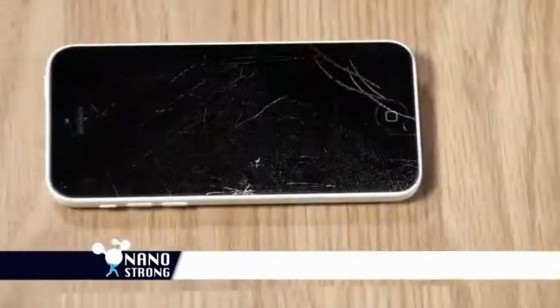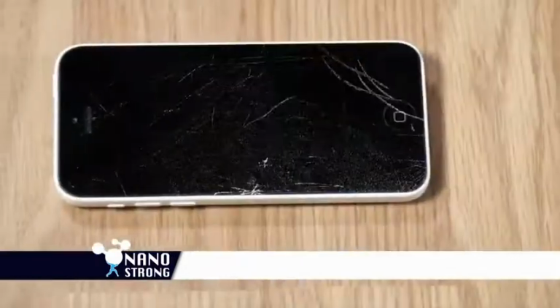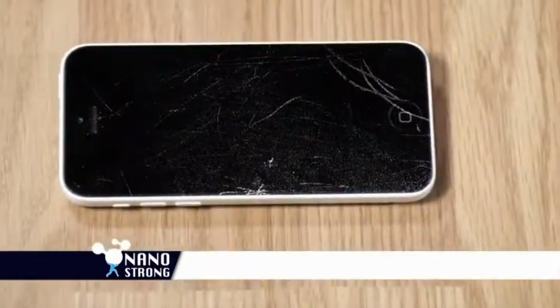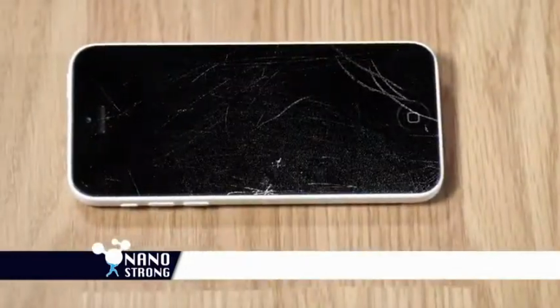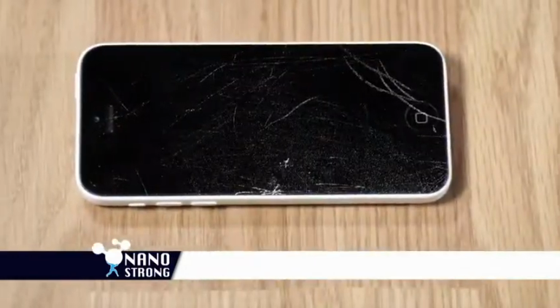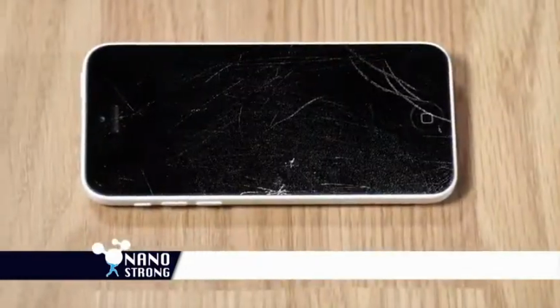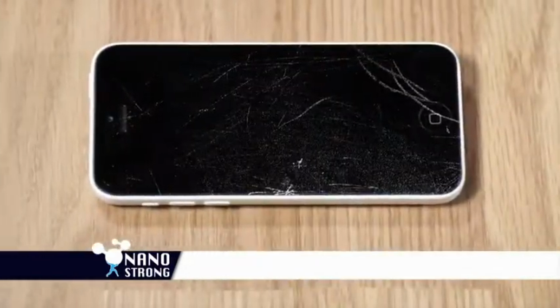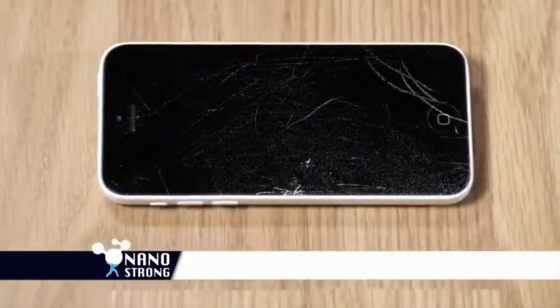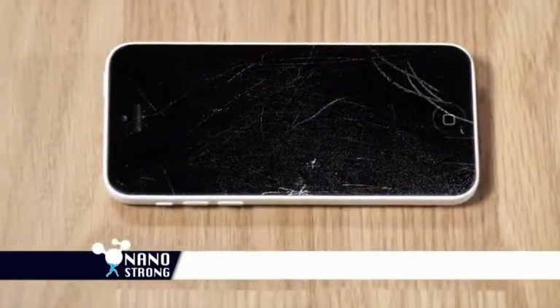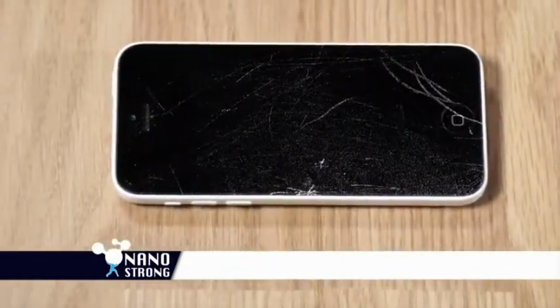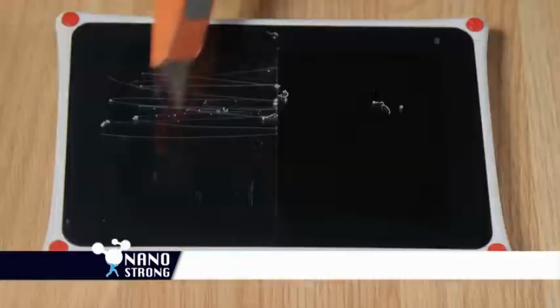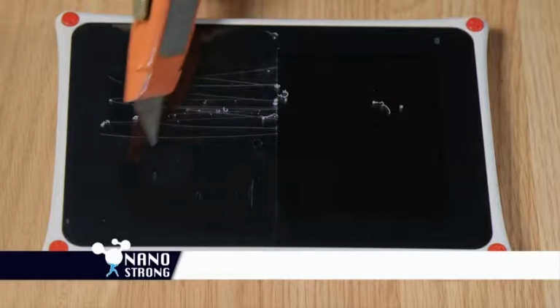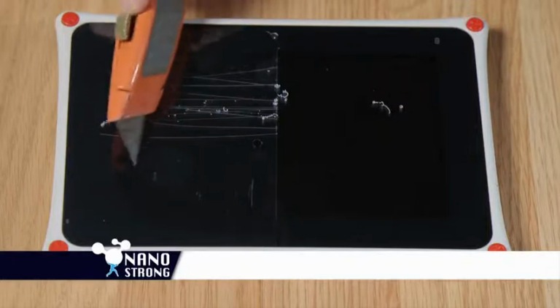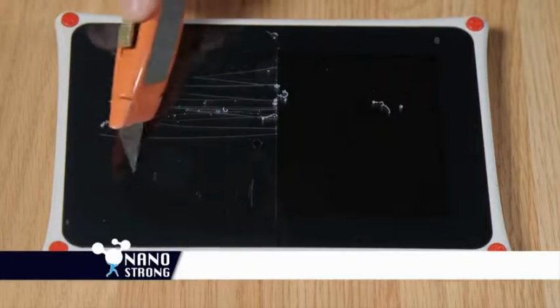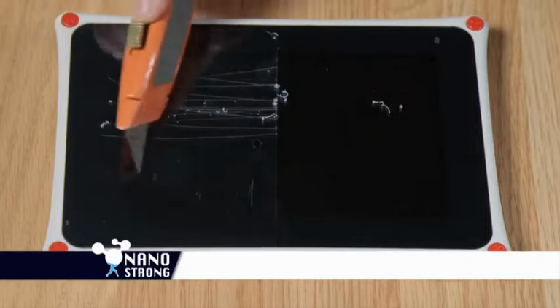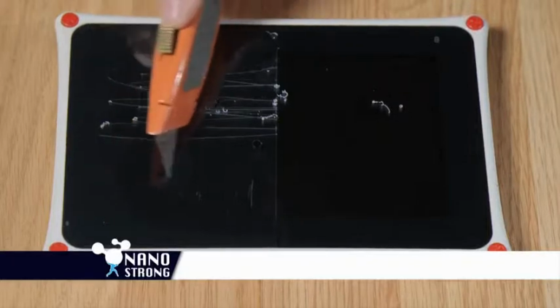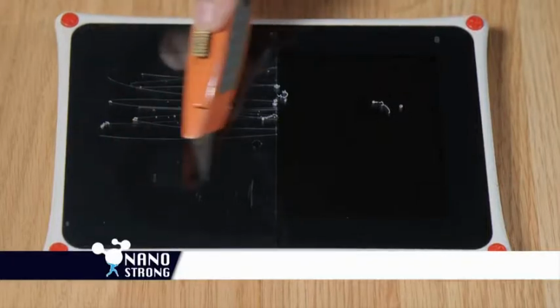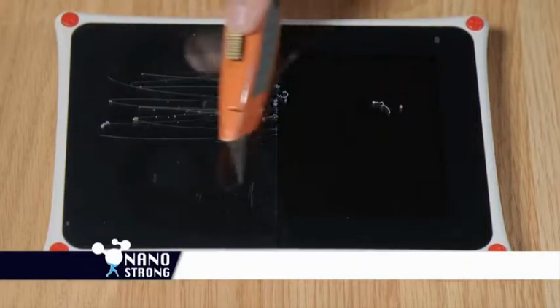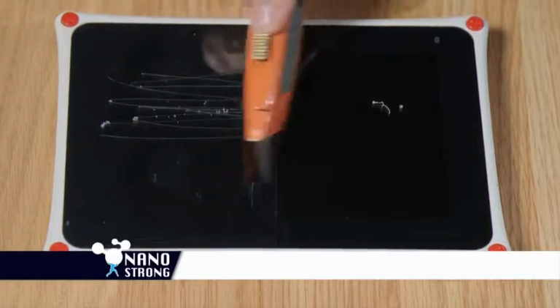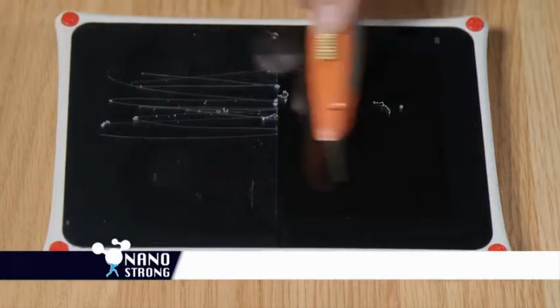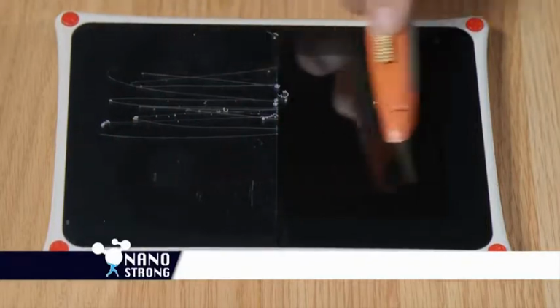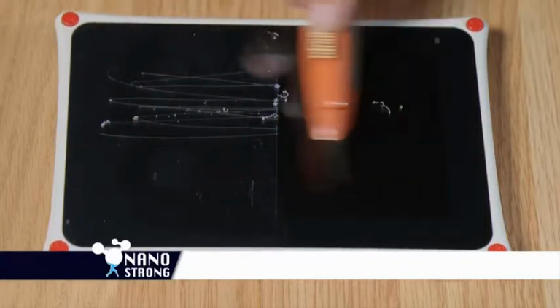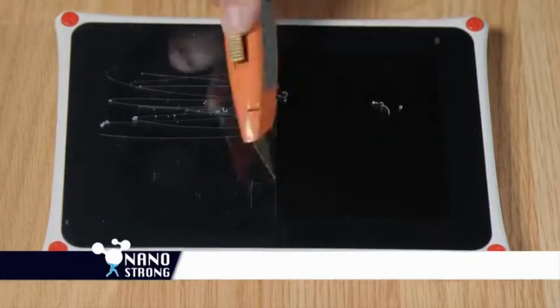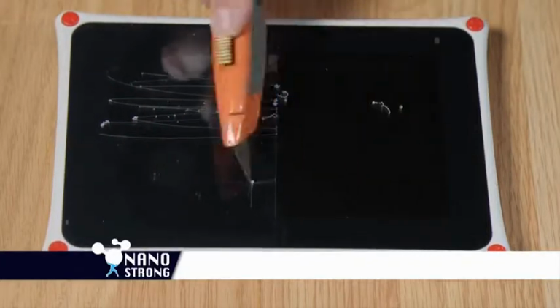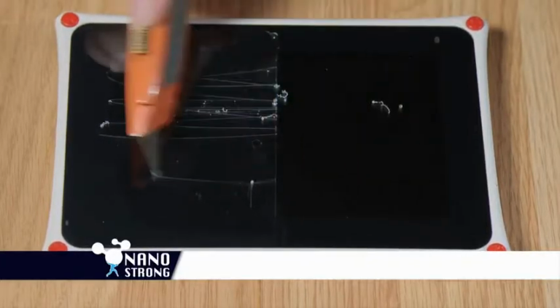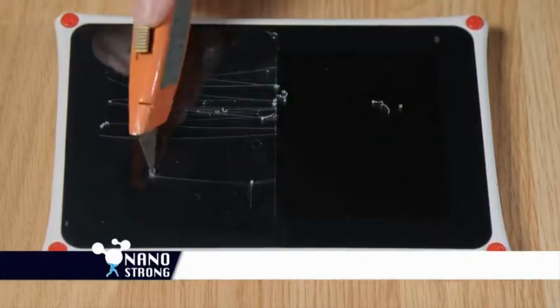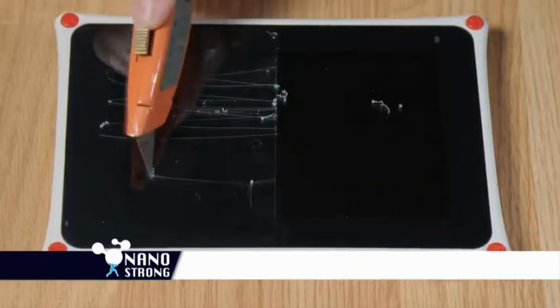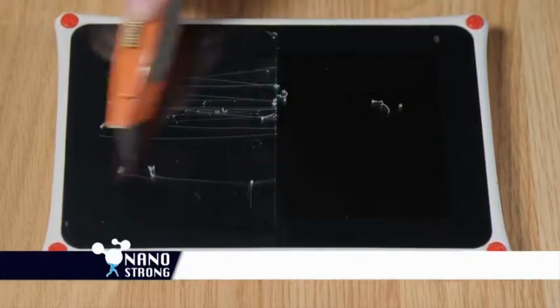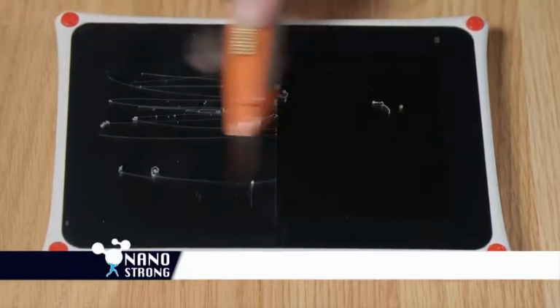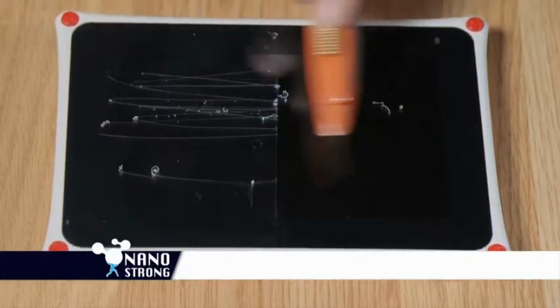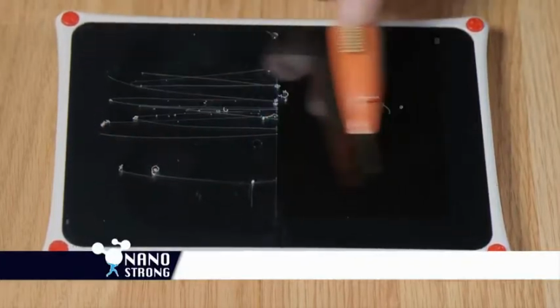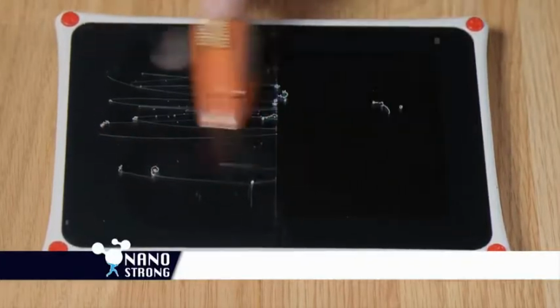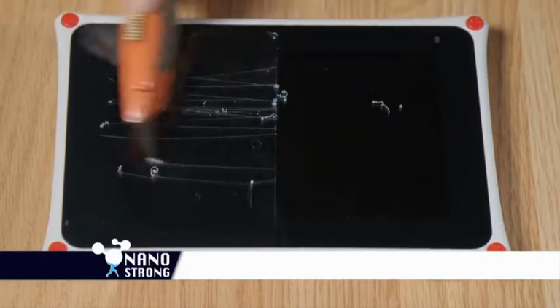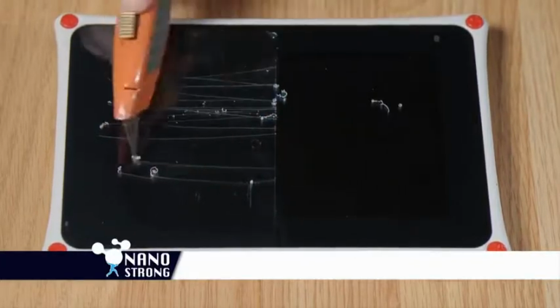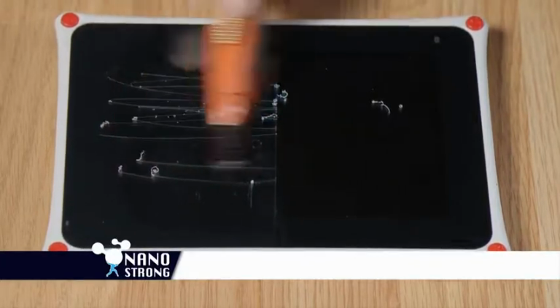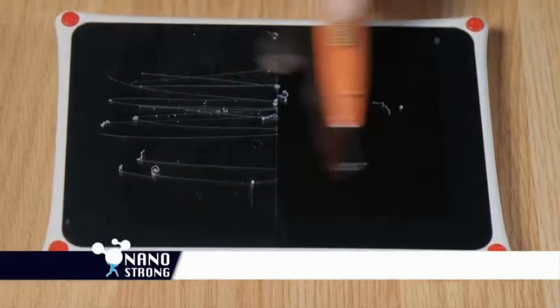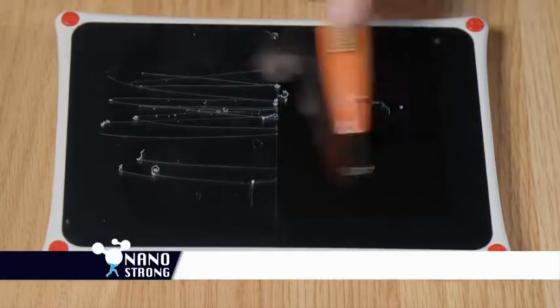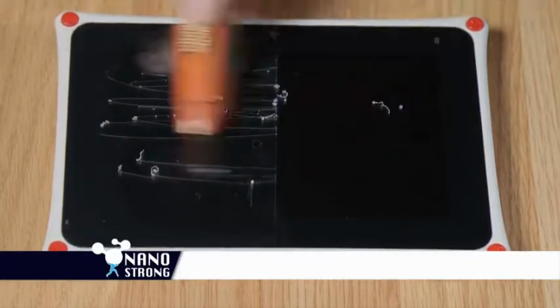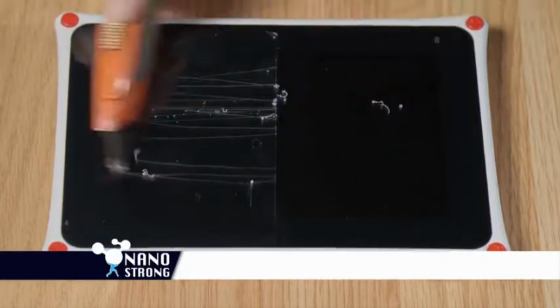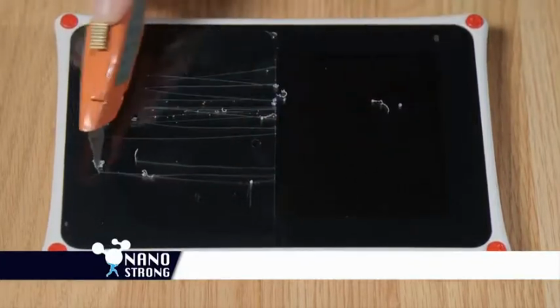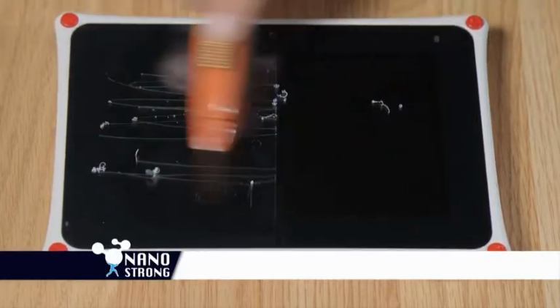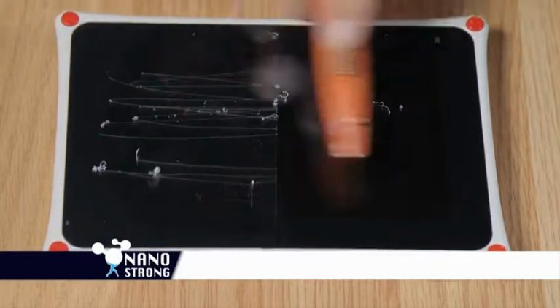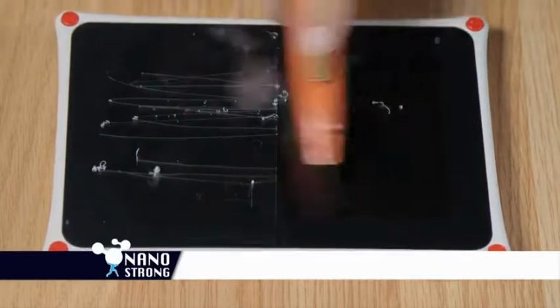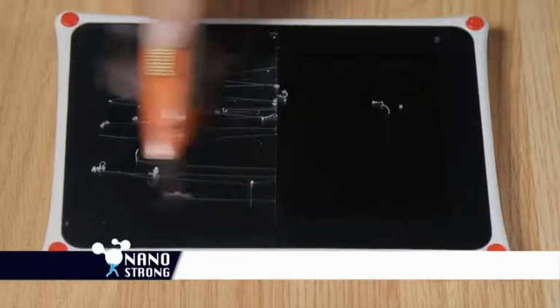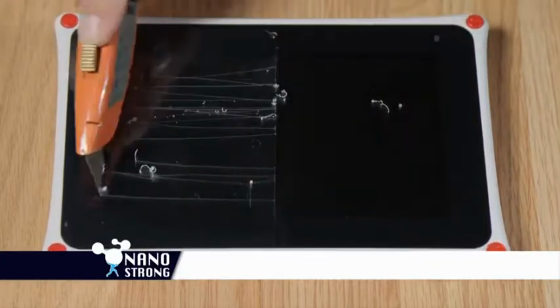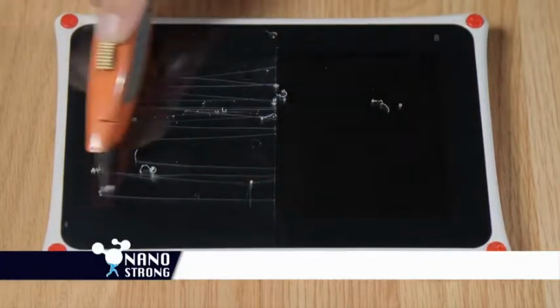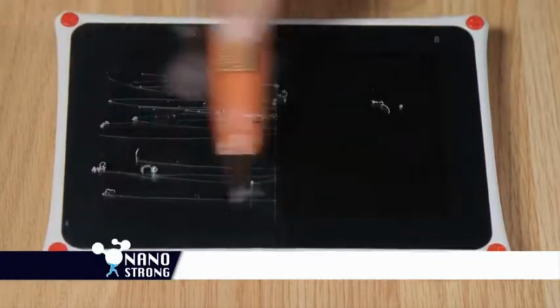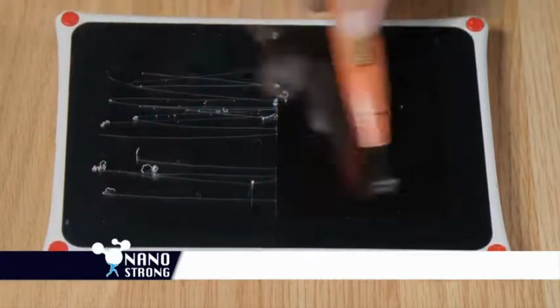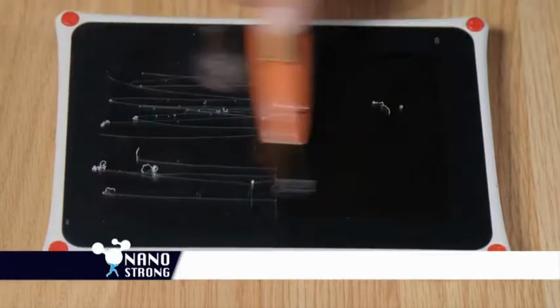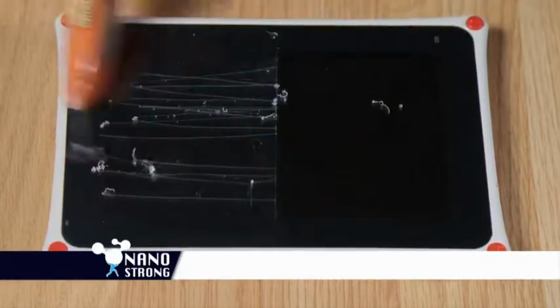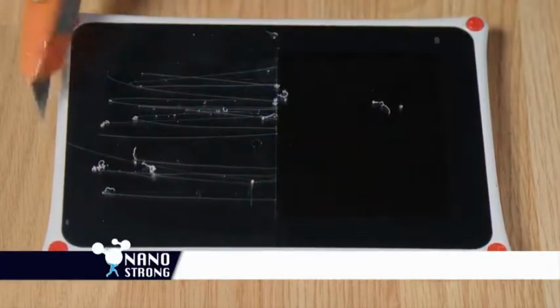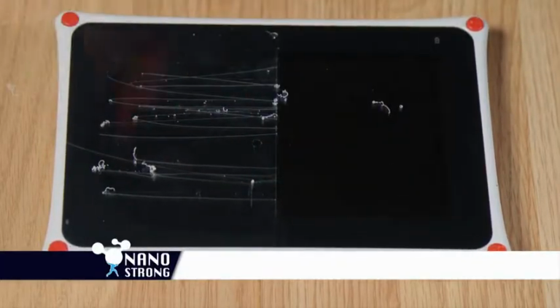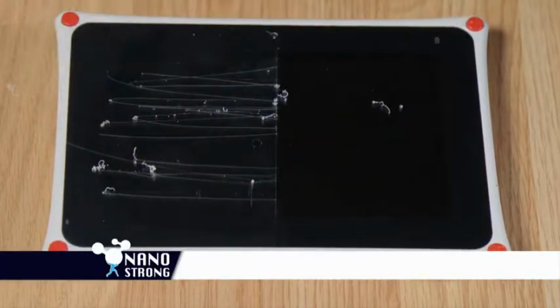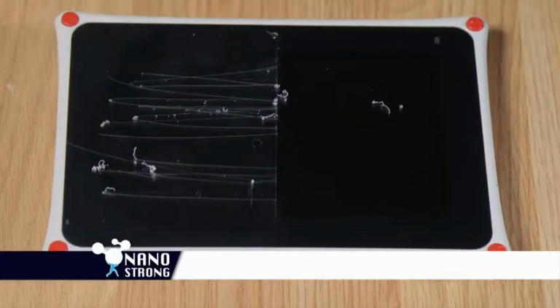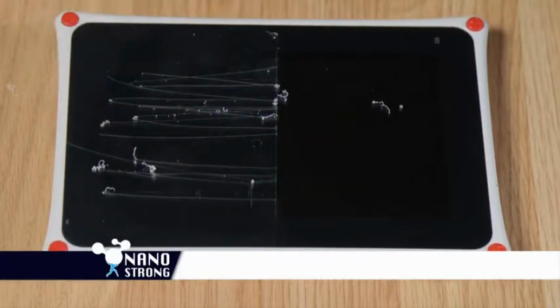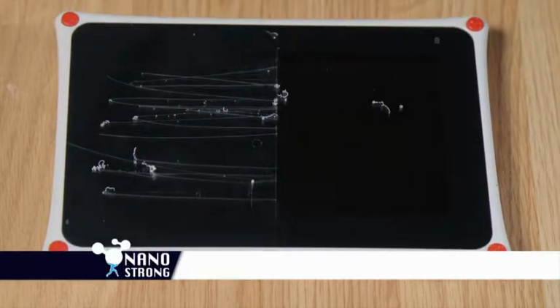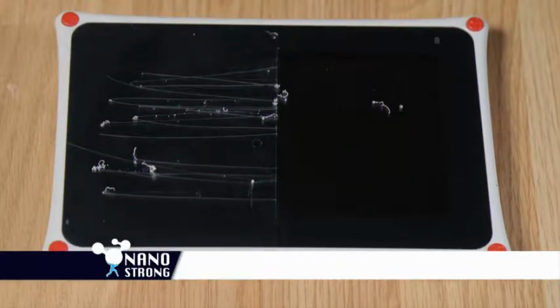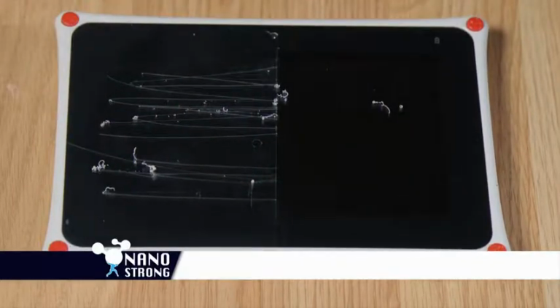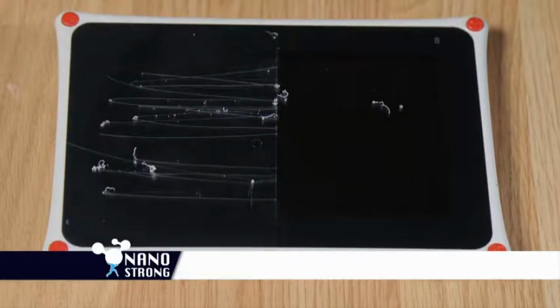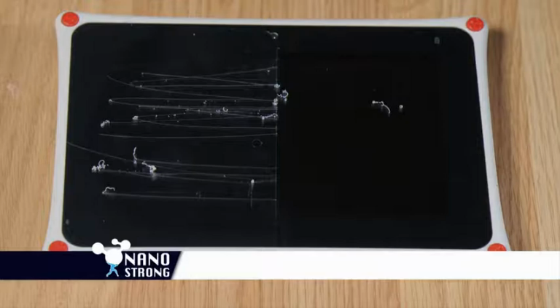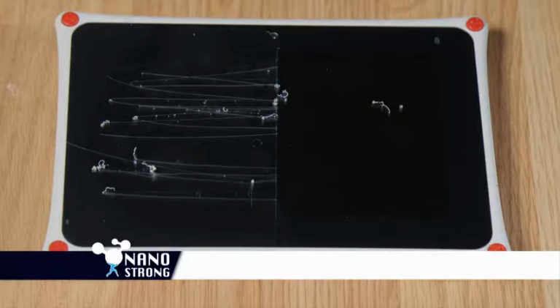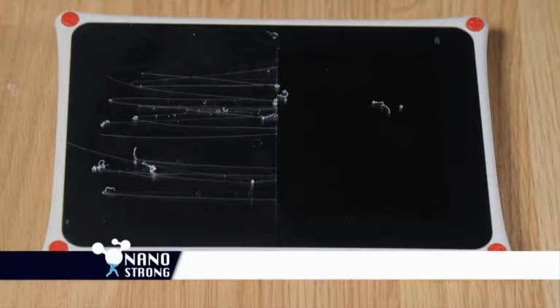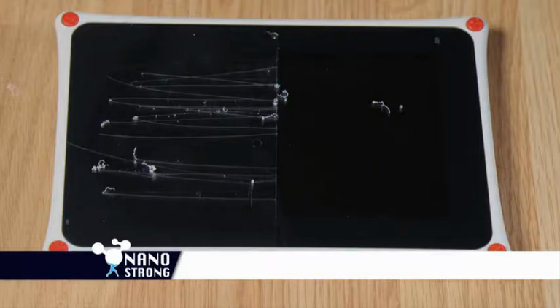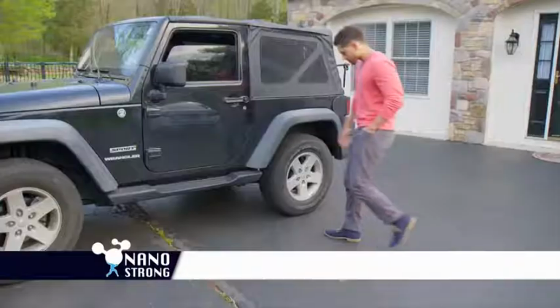Worried about scratches? Watch as a razor blade slices right through your regular protector, but doesn't even scratch NanoStrong.